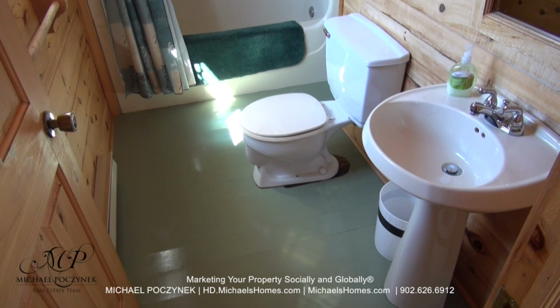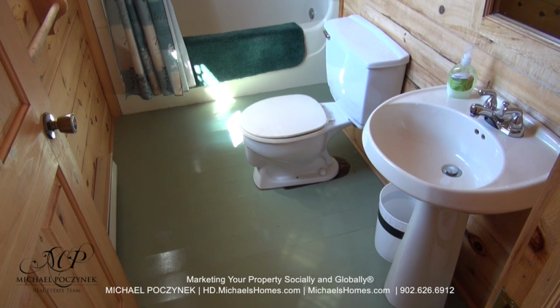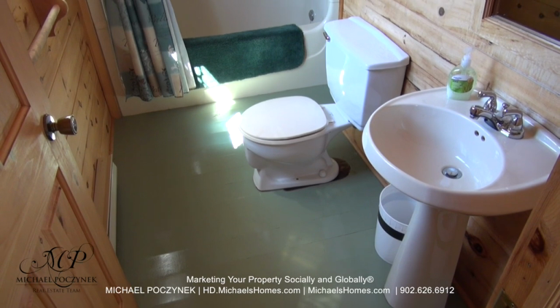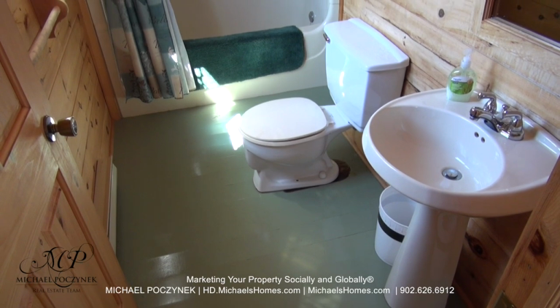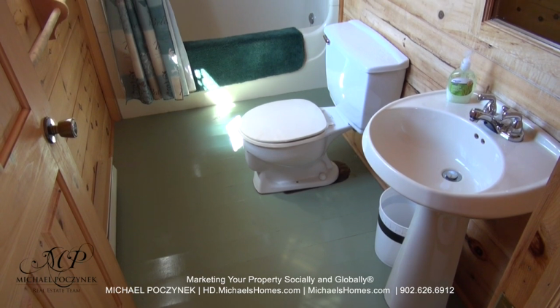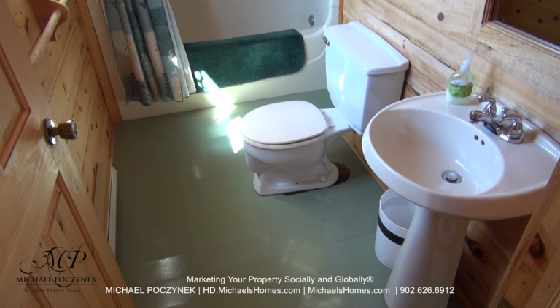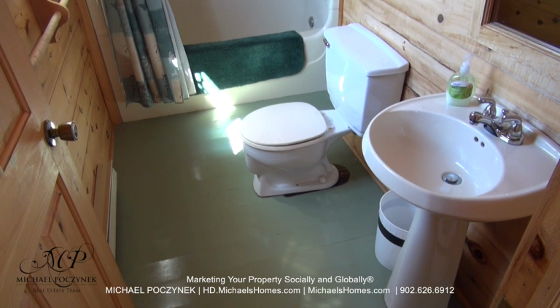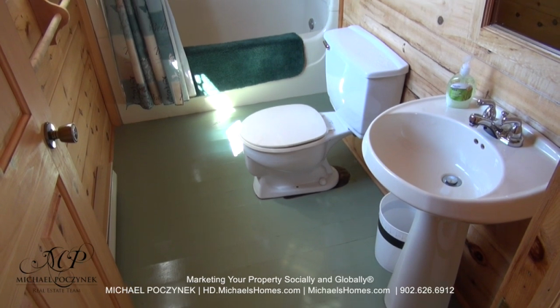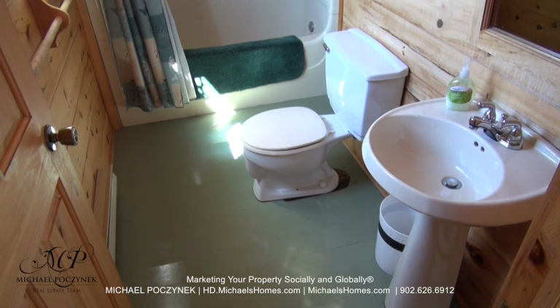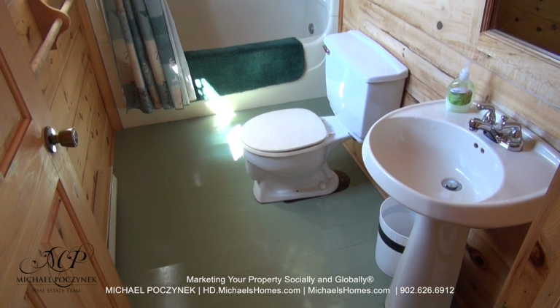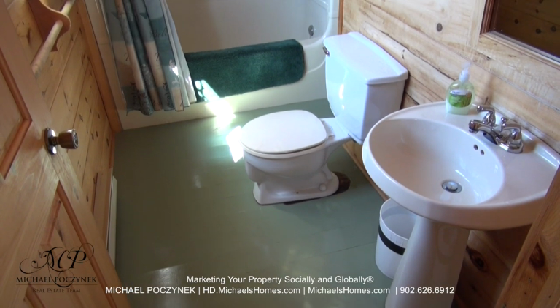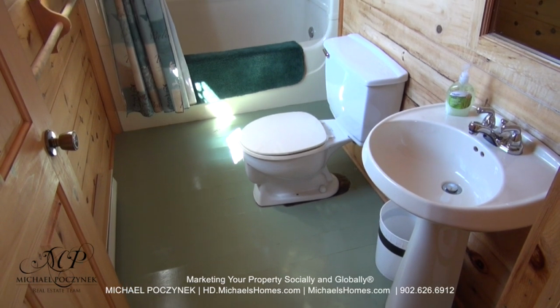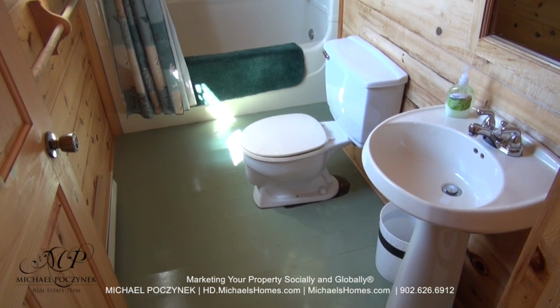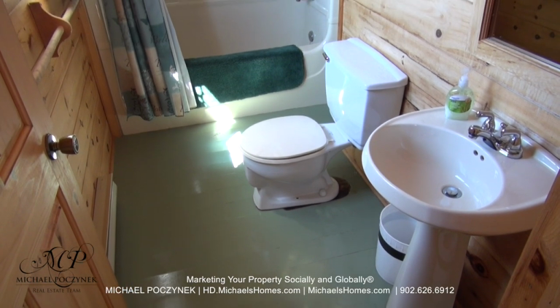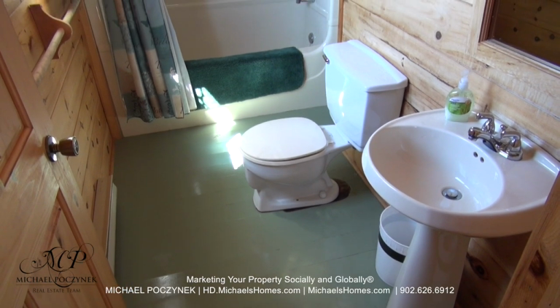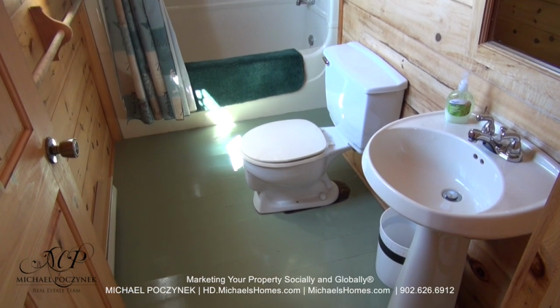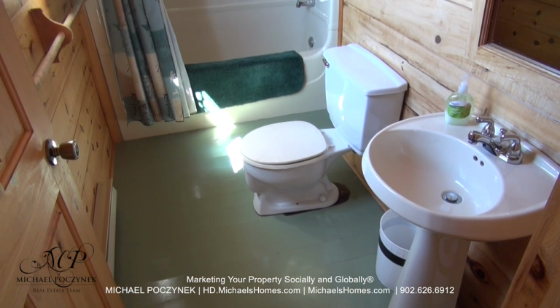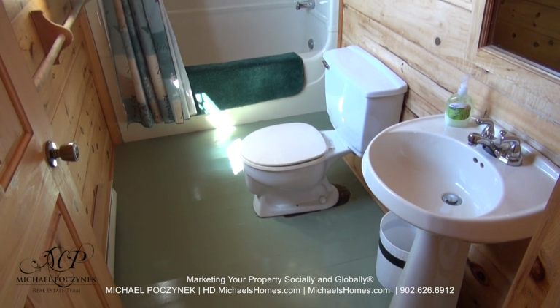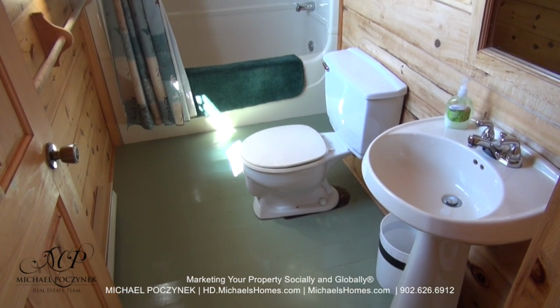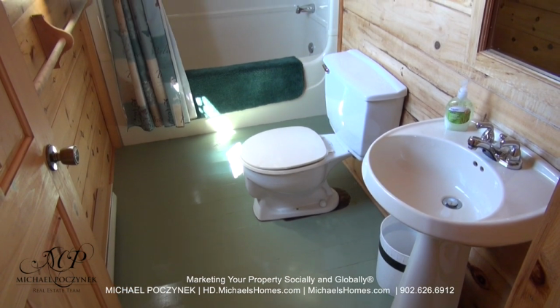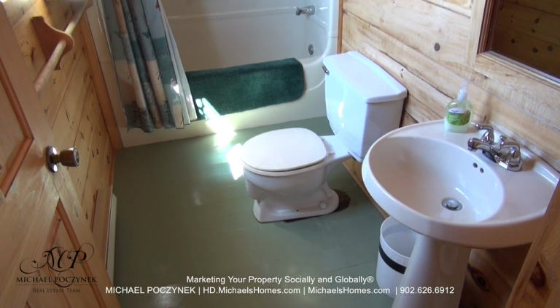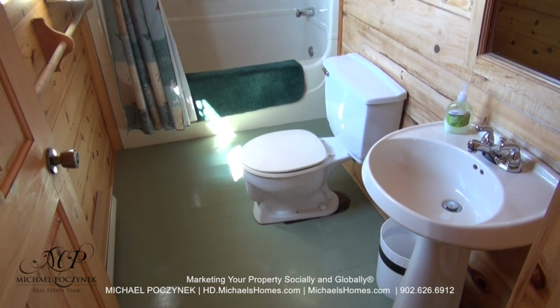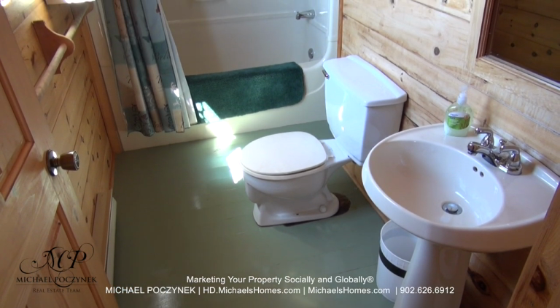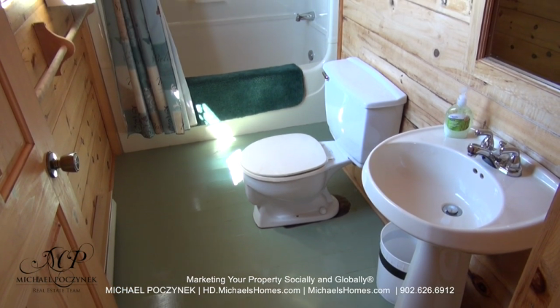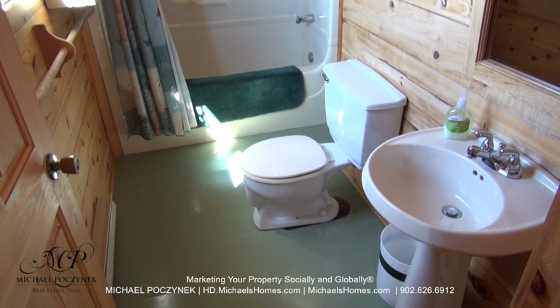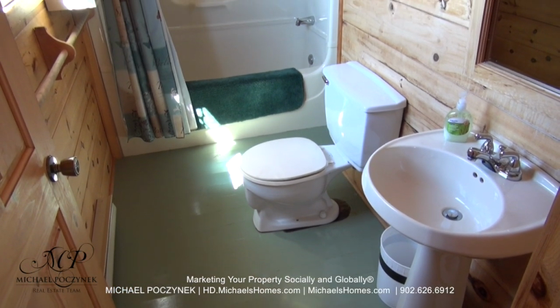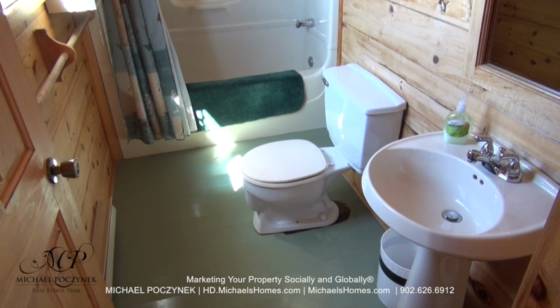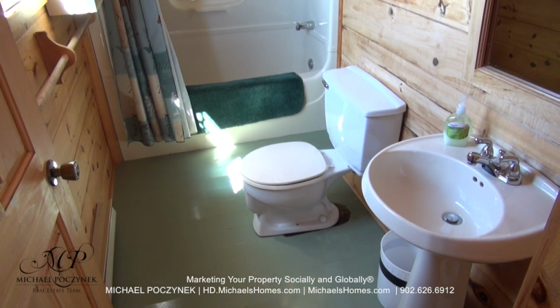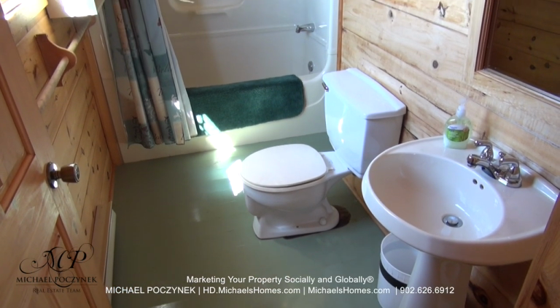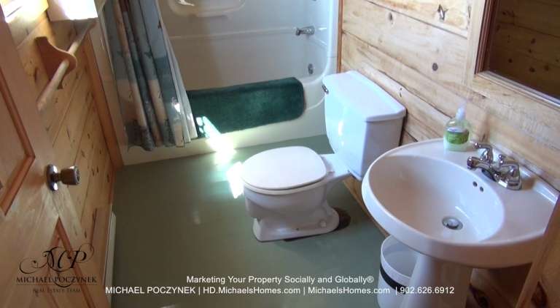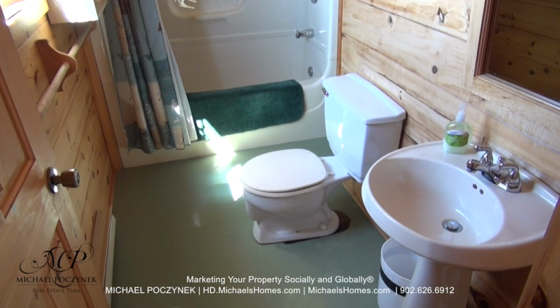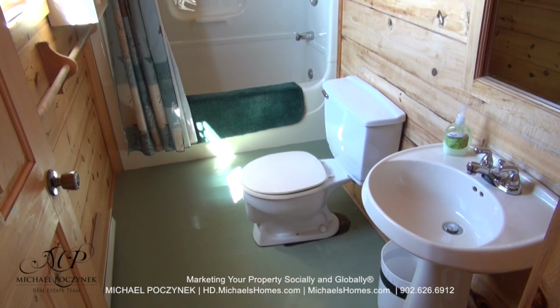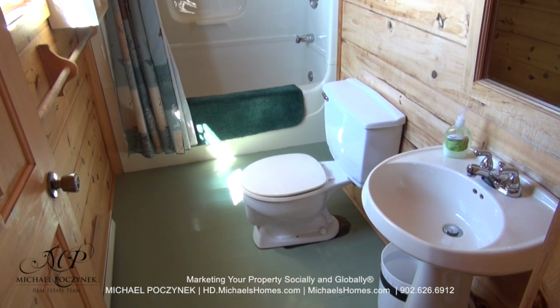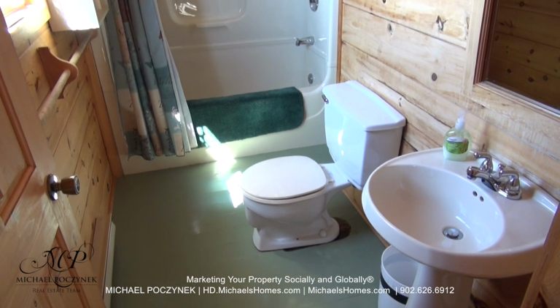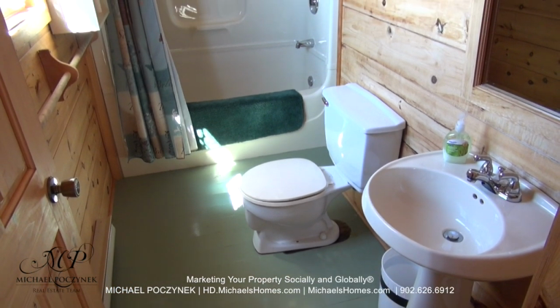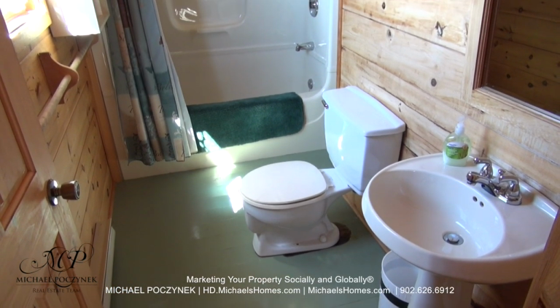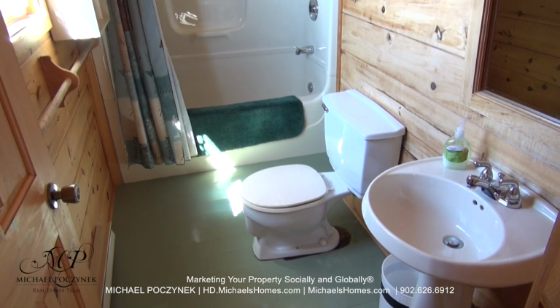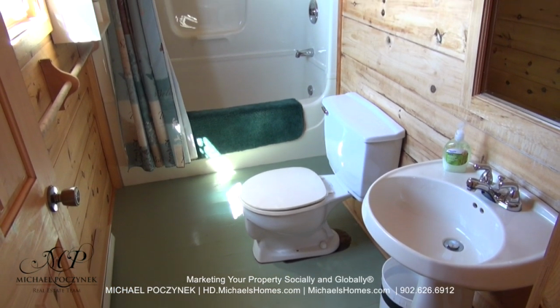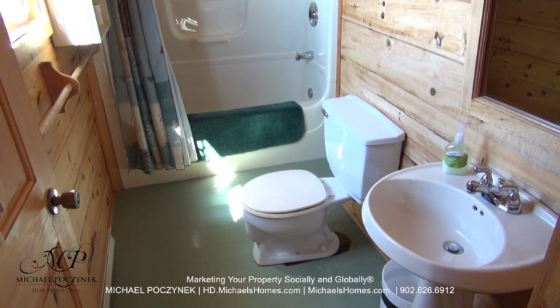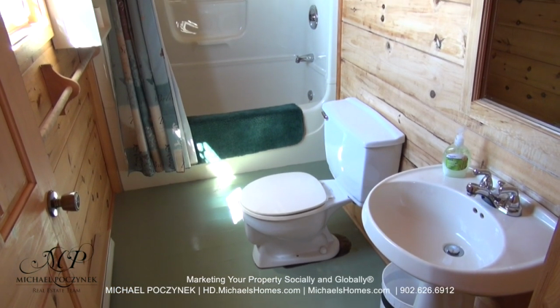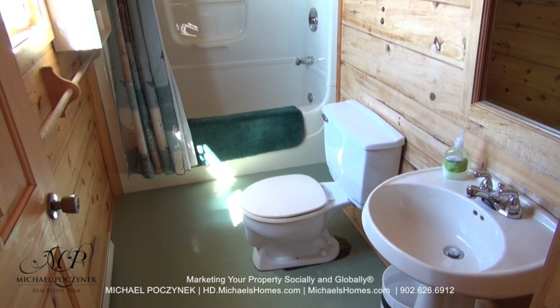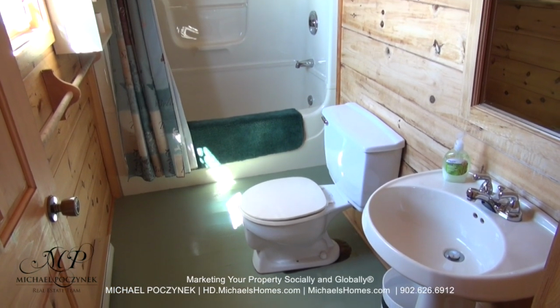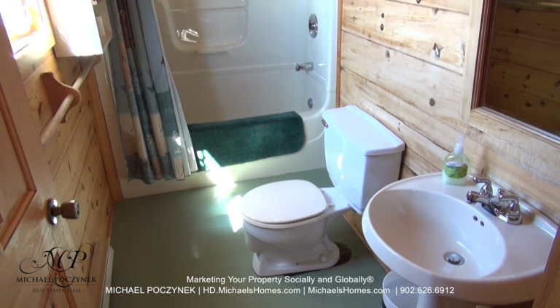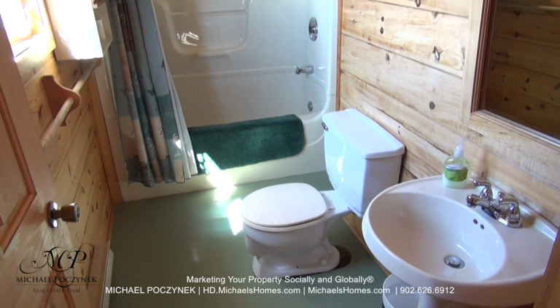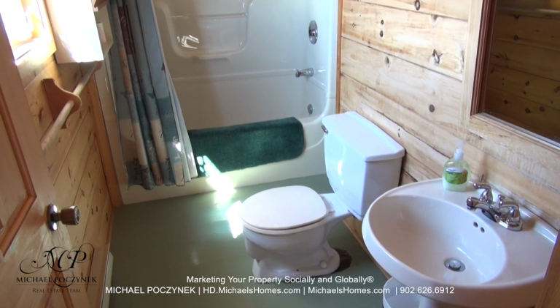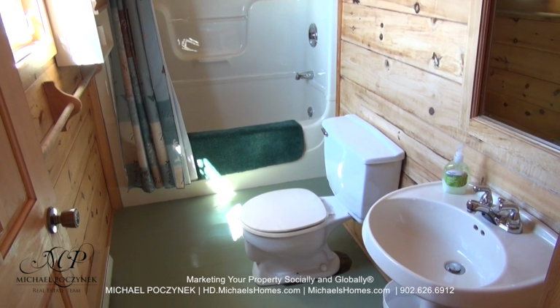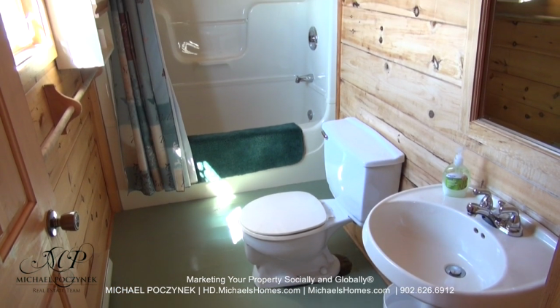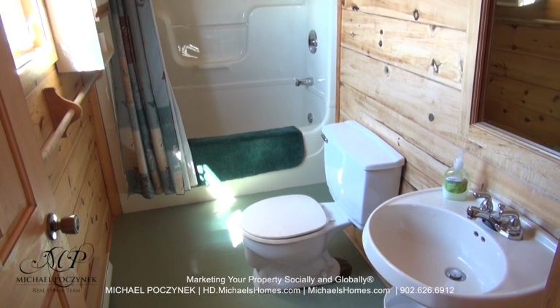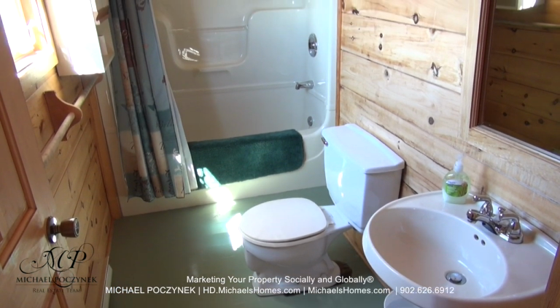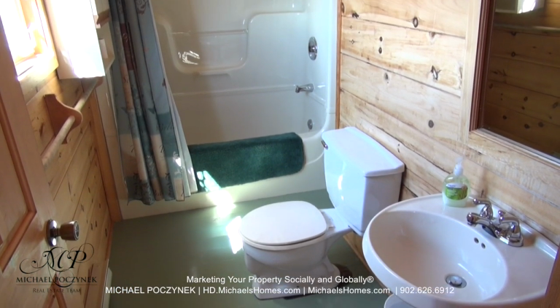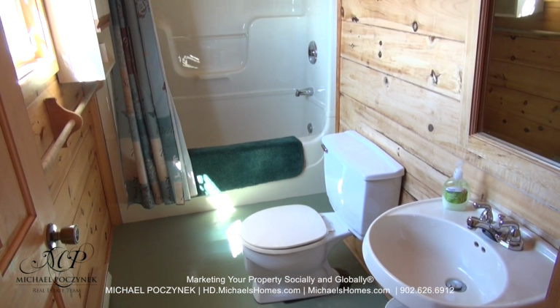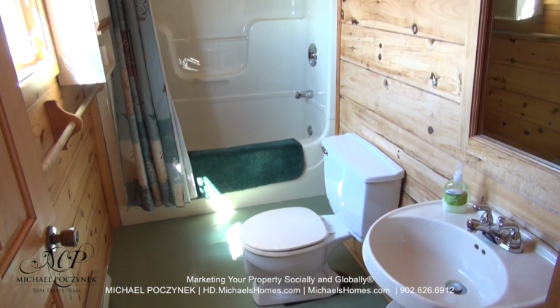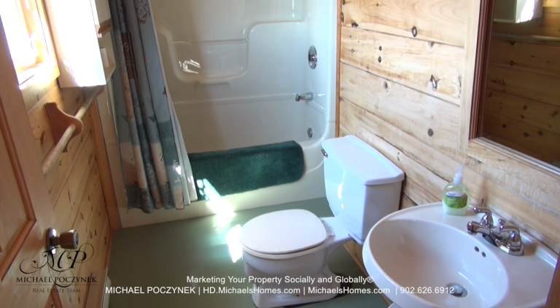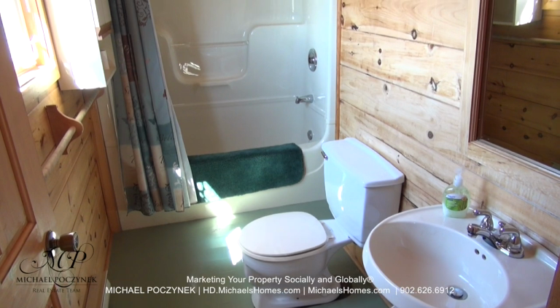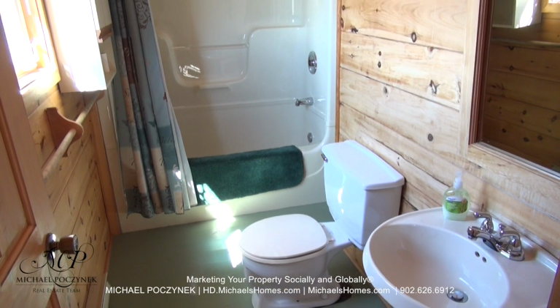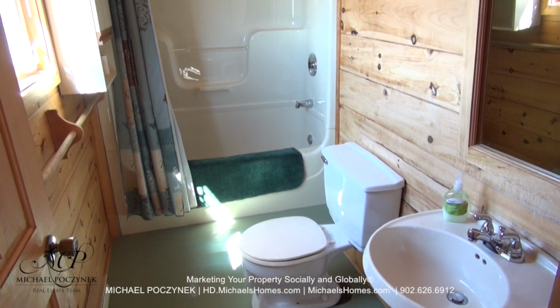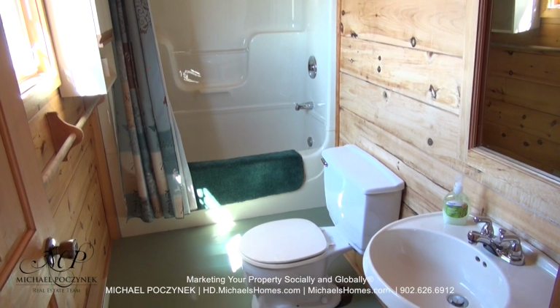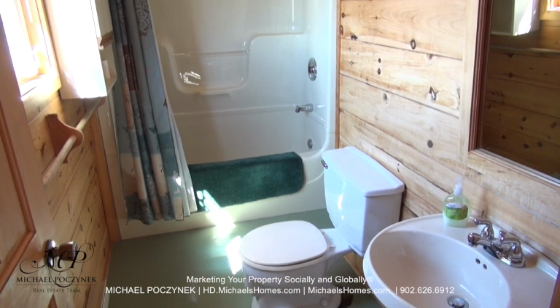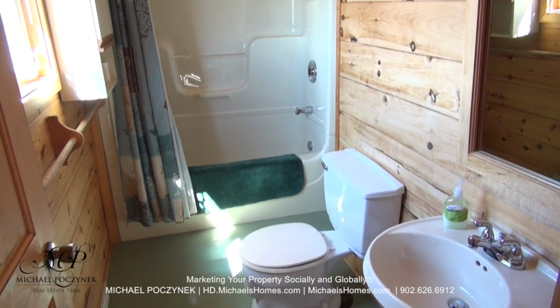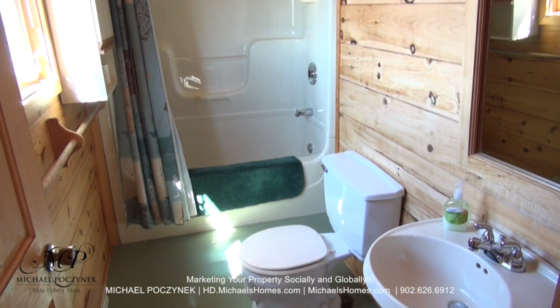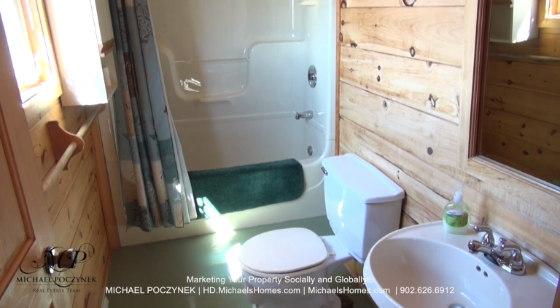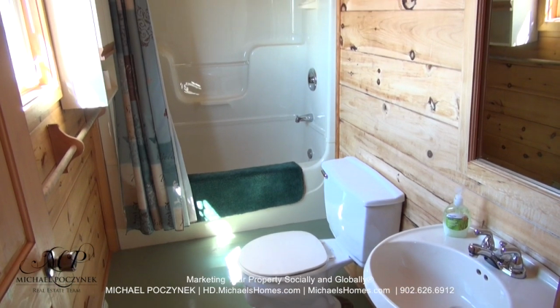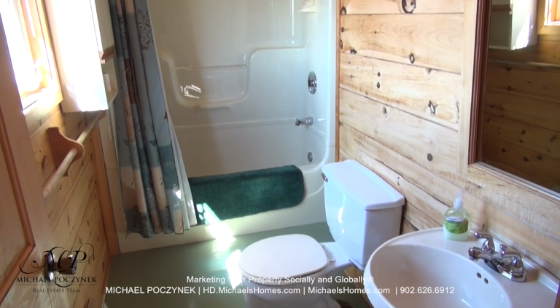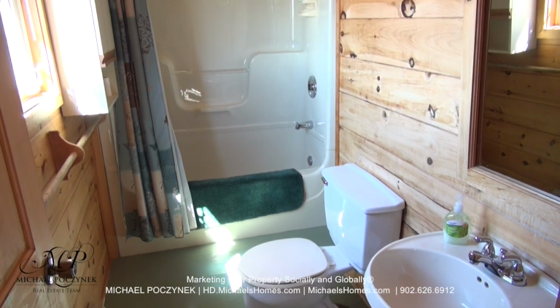Coming in through the side door, we're greeted with this main floor bathroom, which includes a sink, toilet, tub, and a stand-up shower.